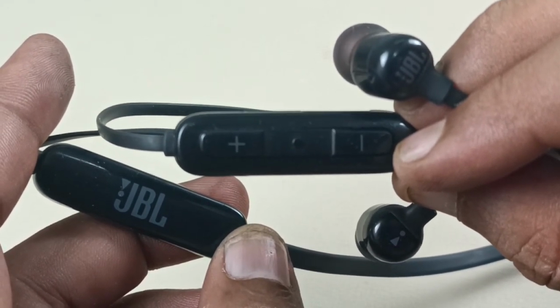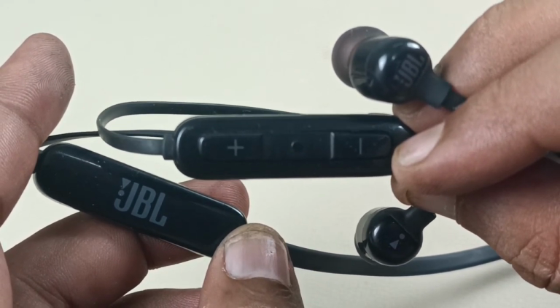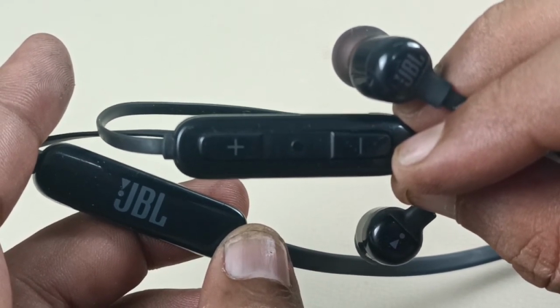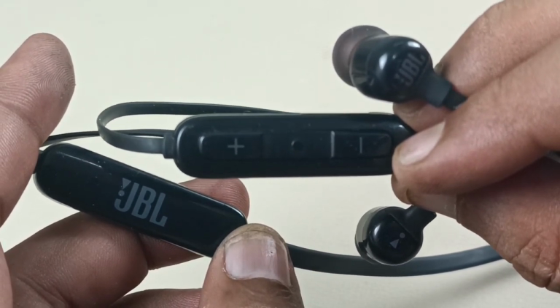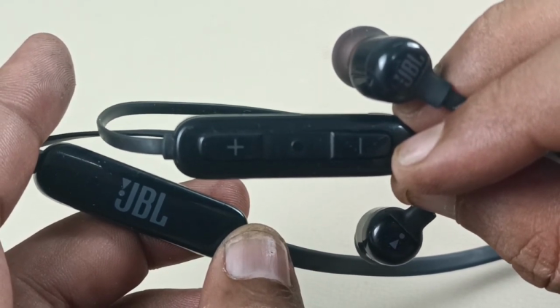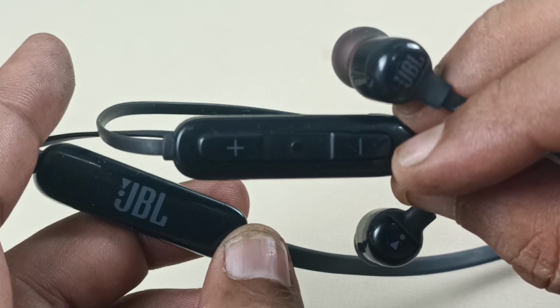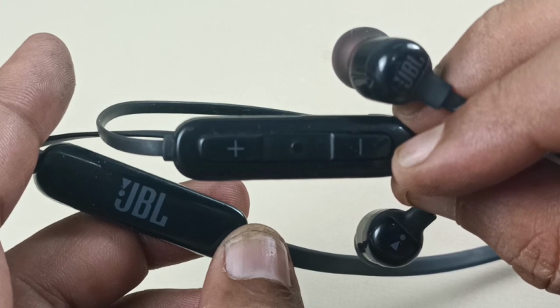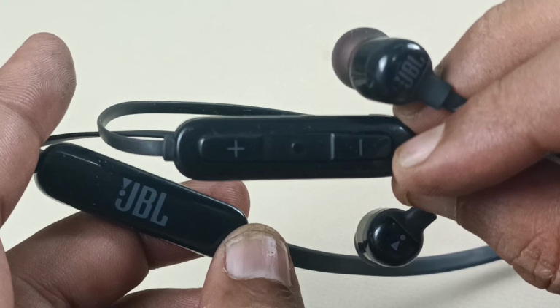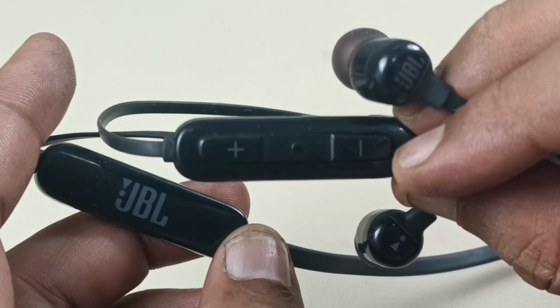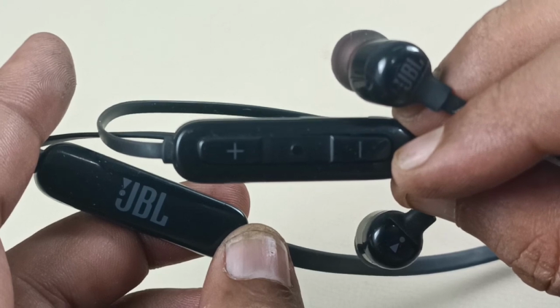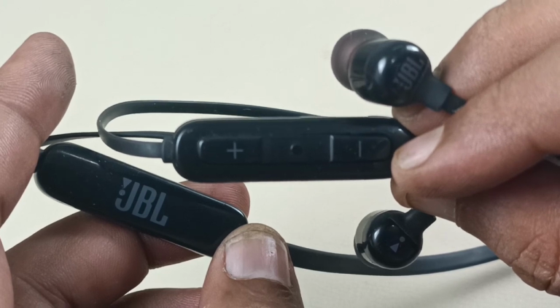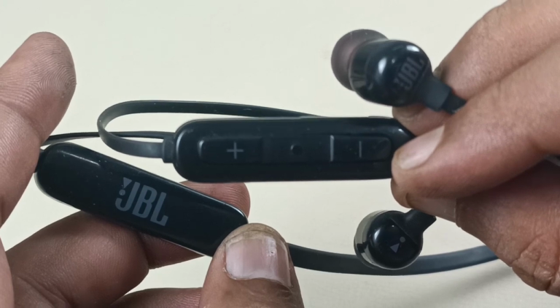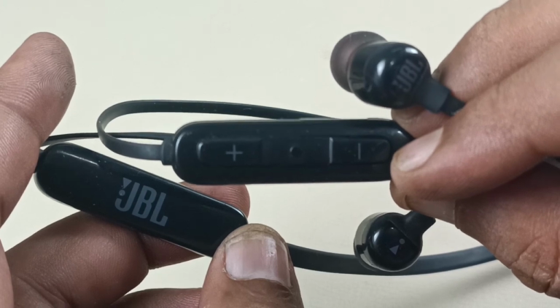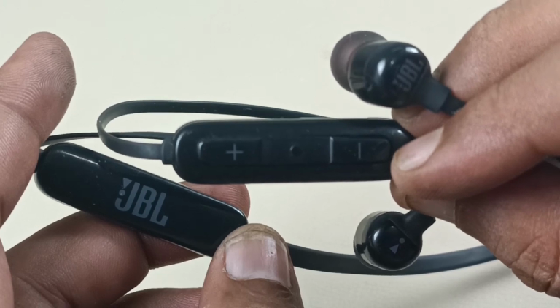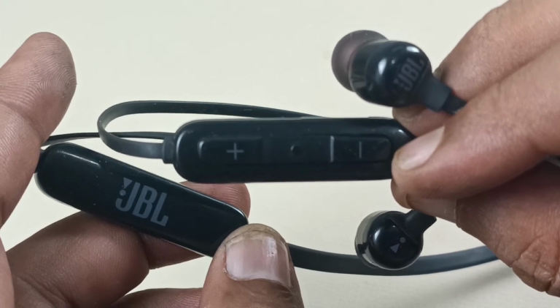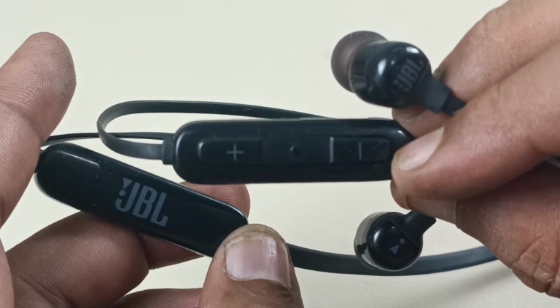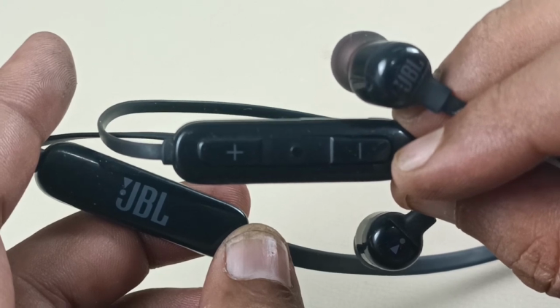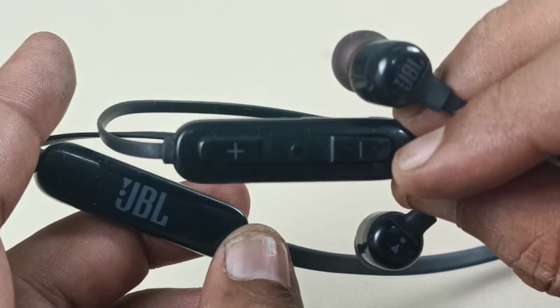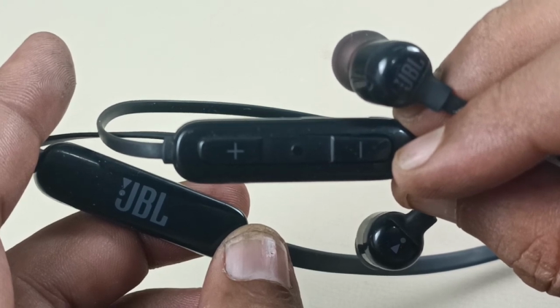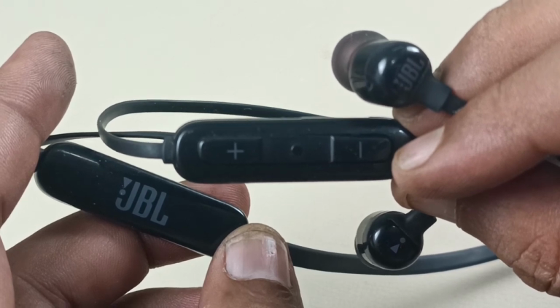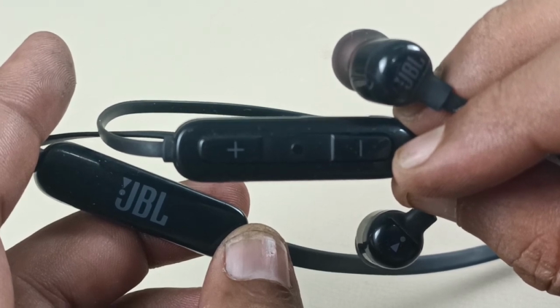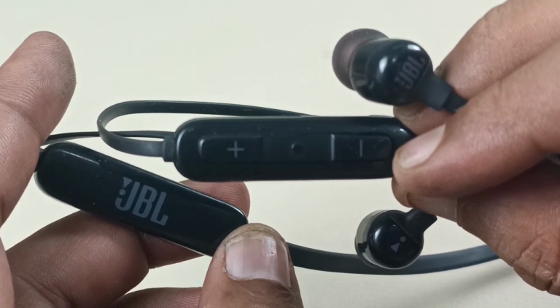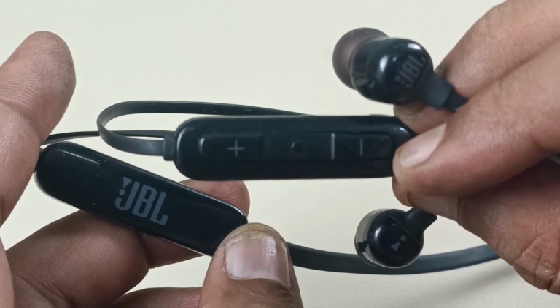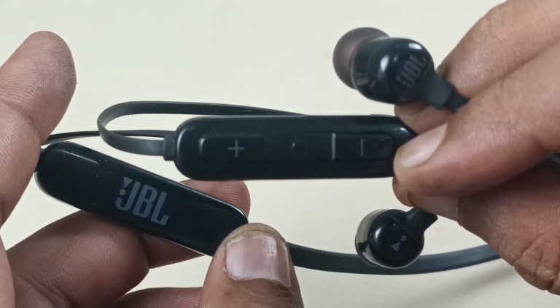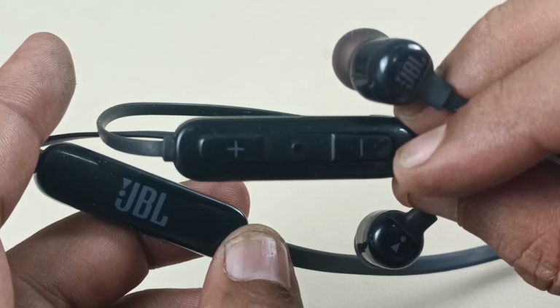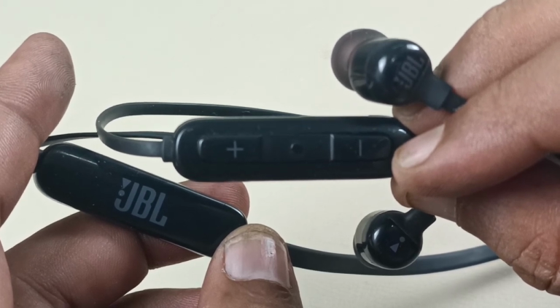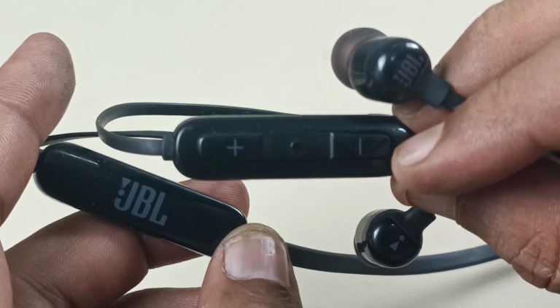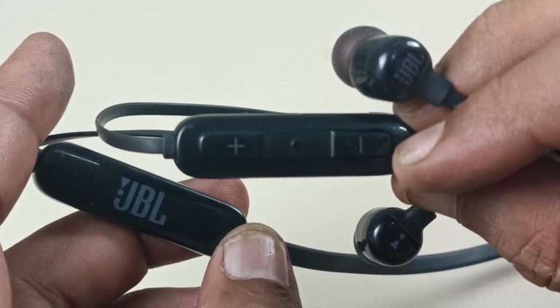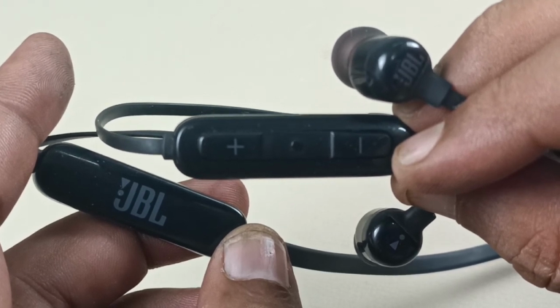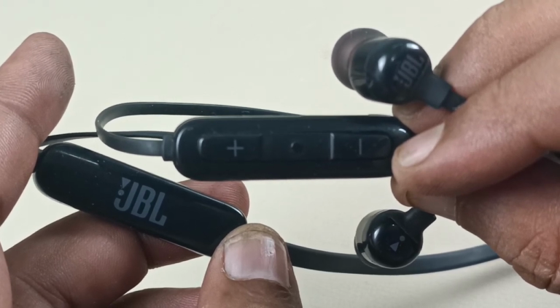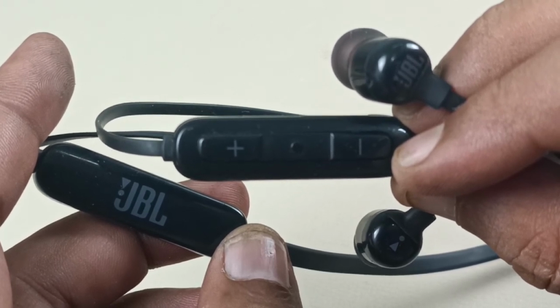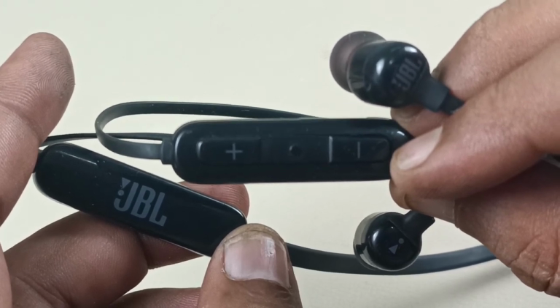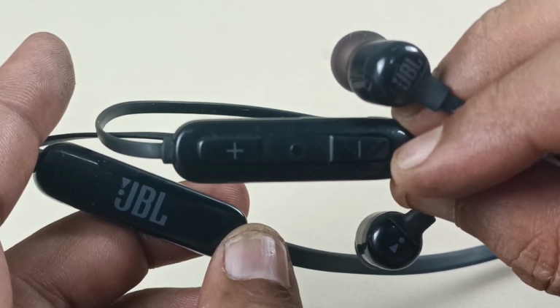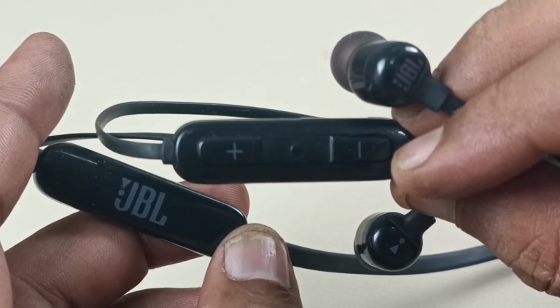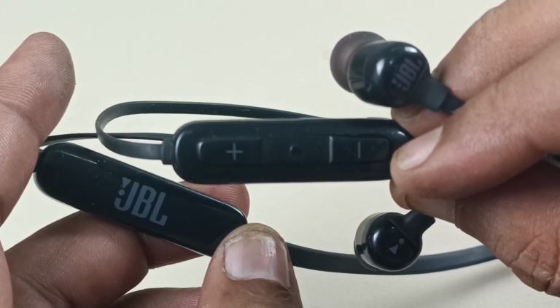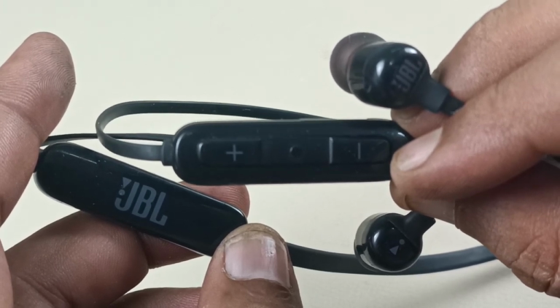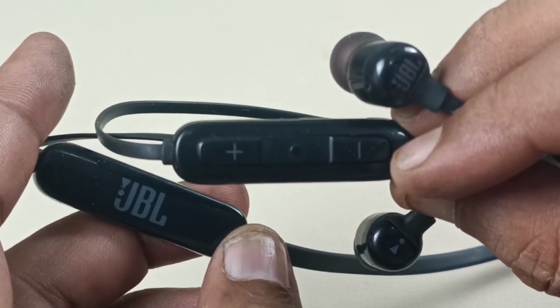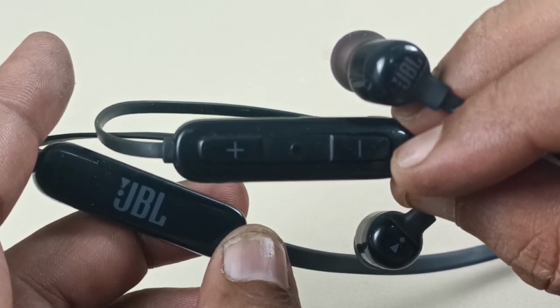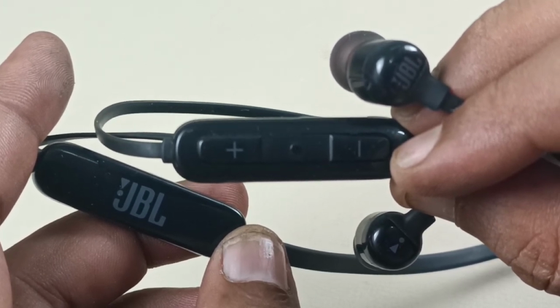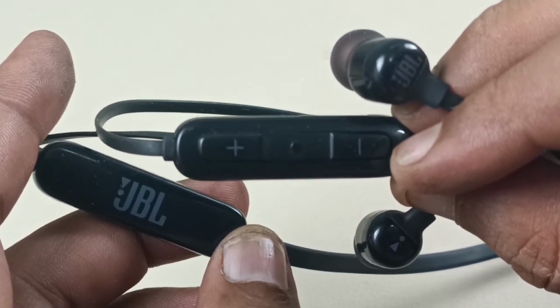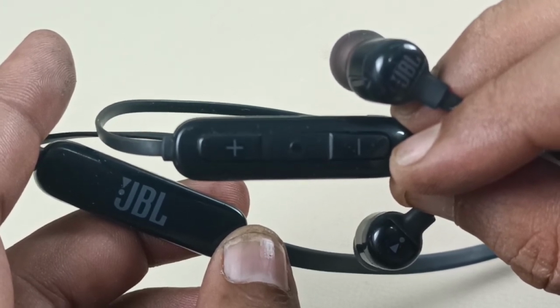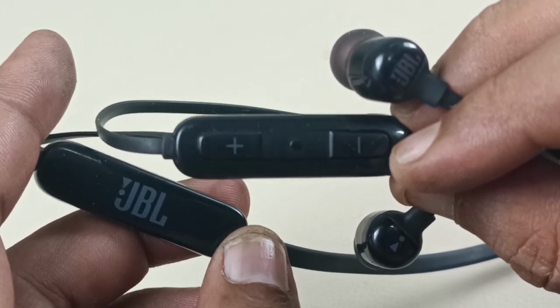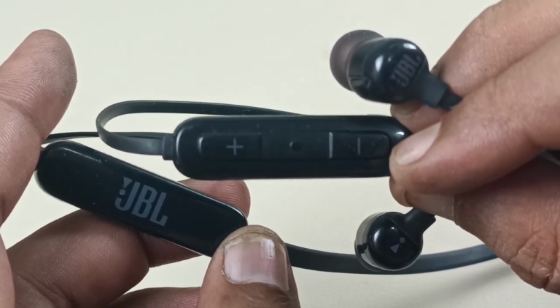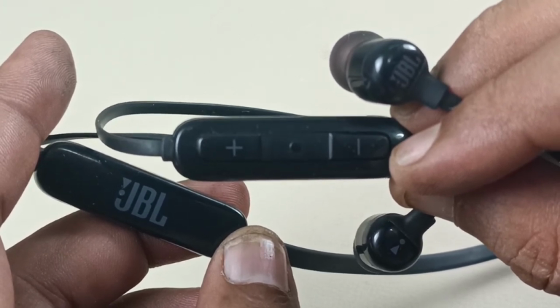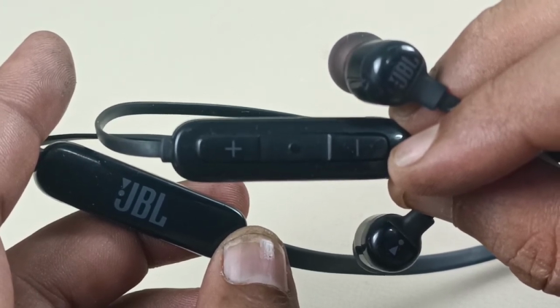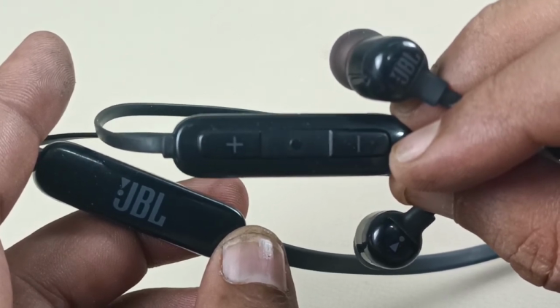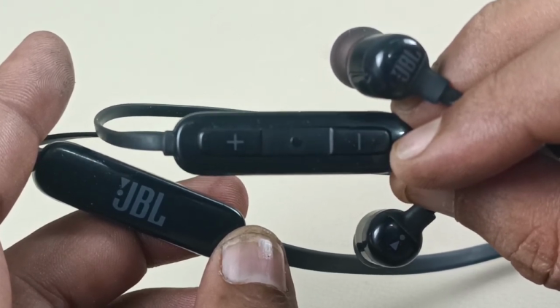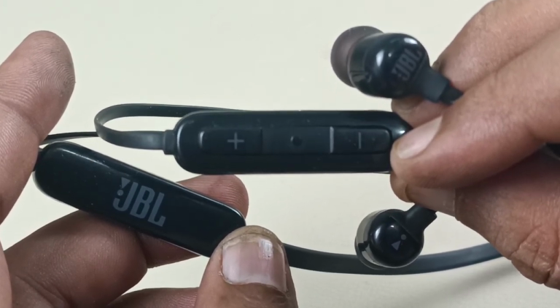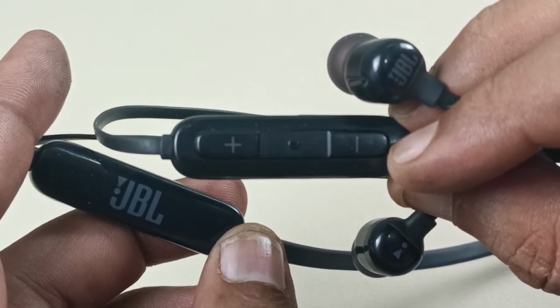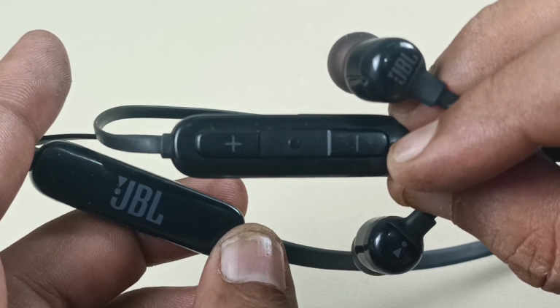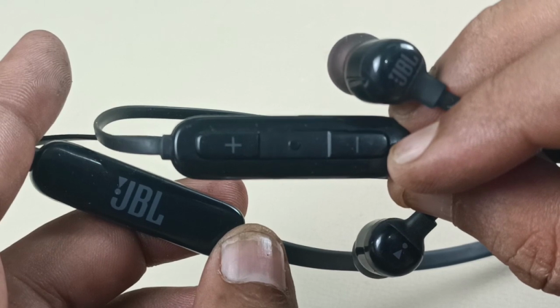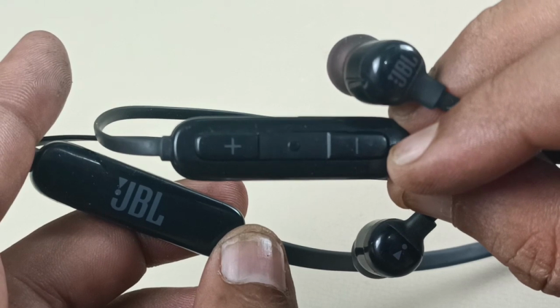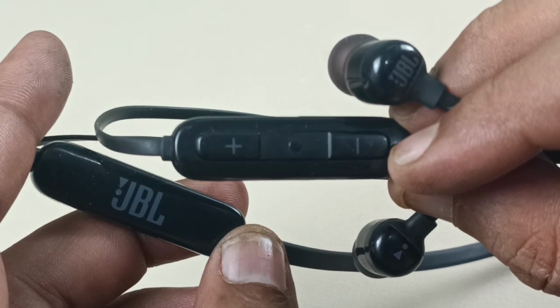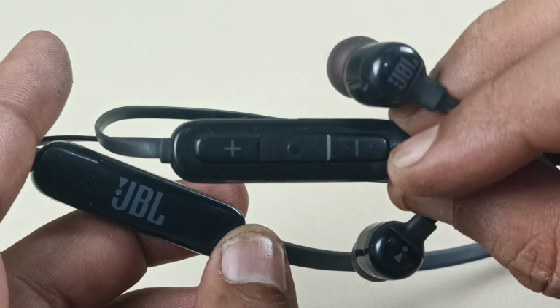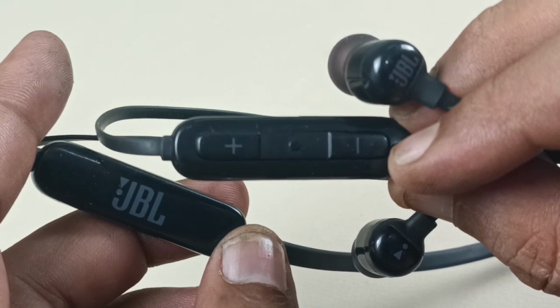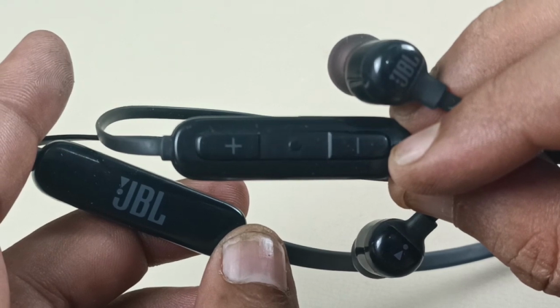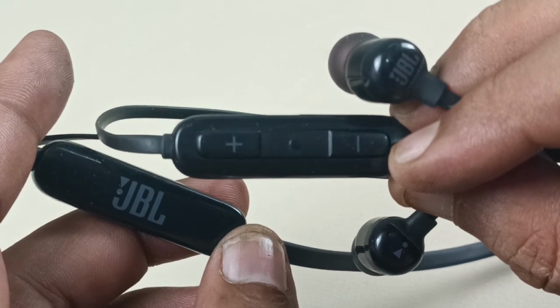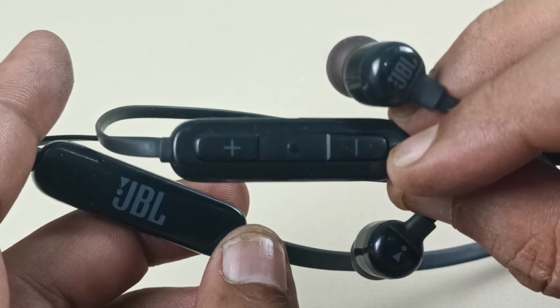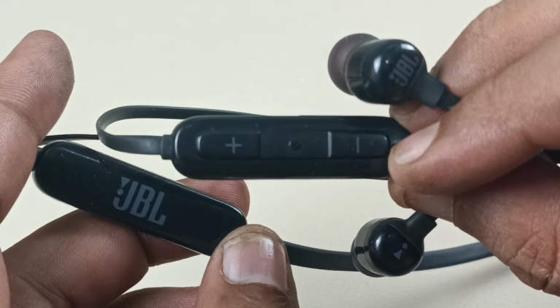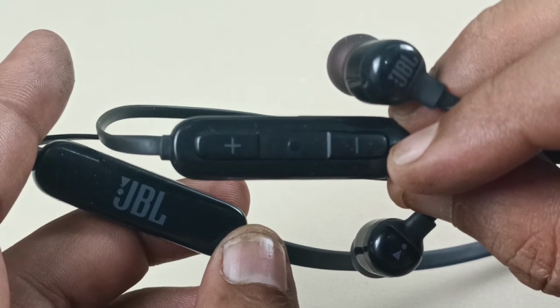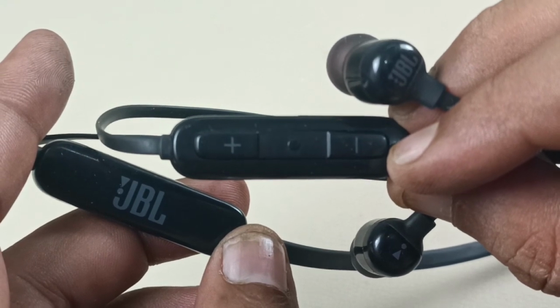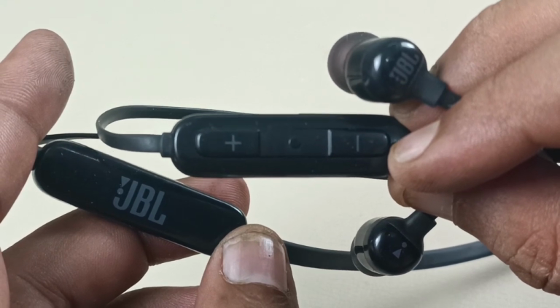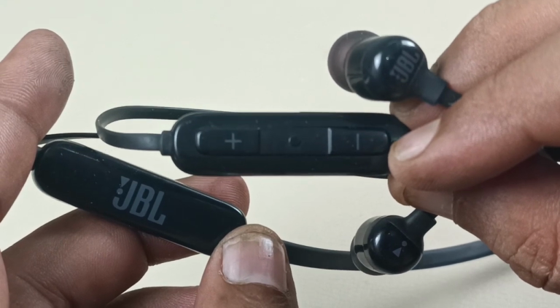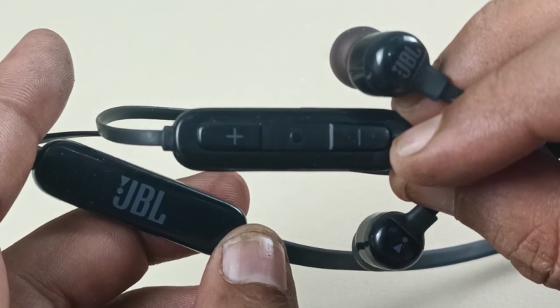Before that, please subscribe to Audiovis 360 and hit the notification bell icon. Now let's start fixing the earphone.